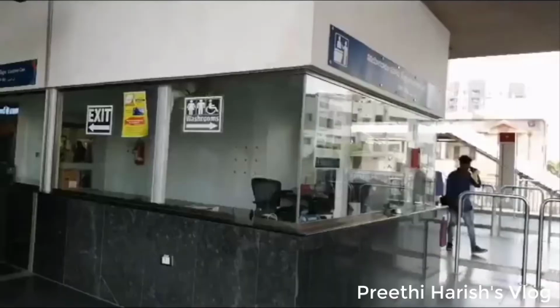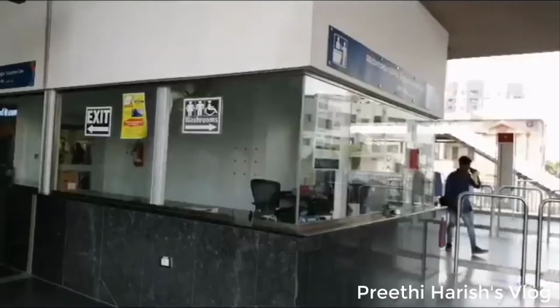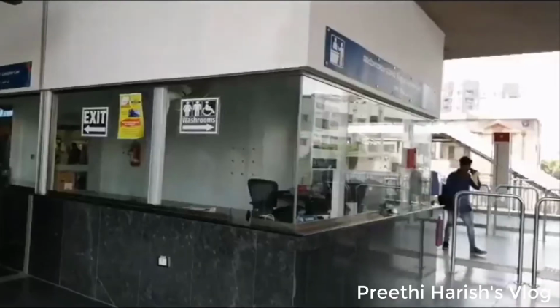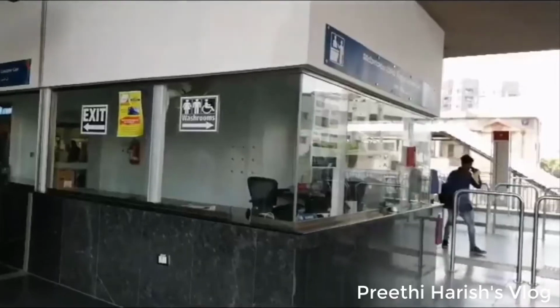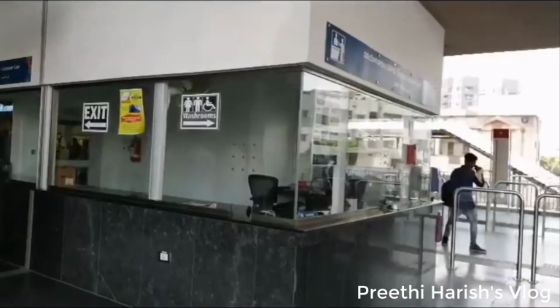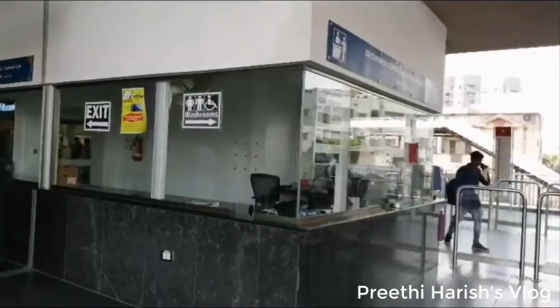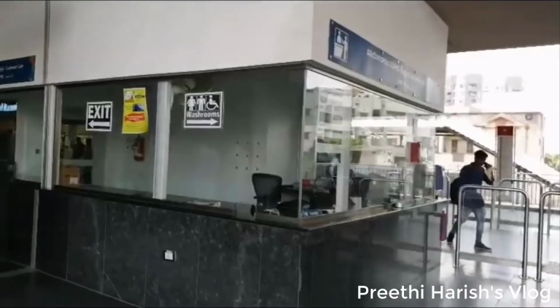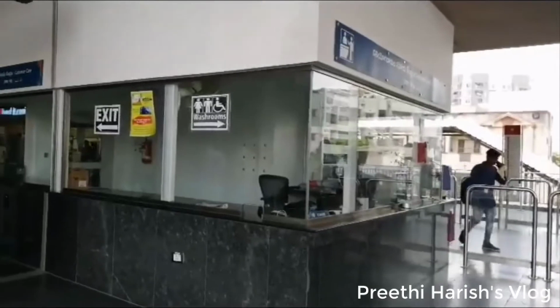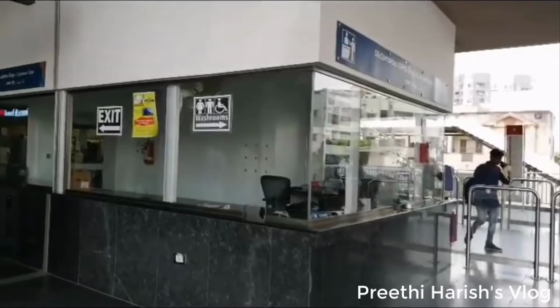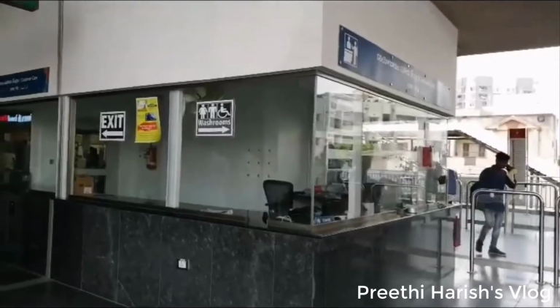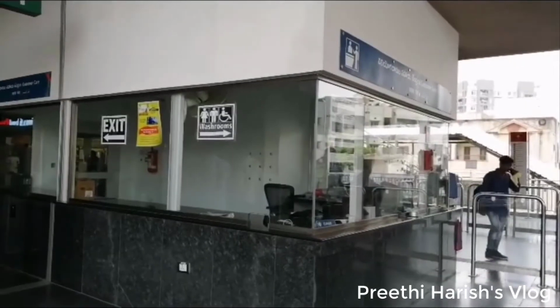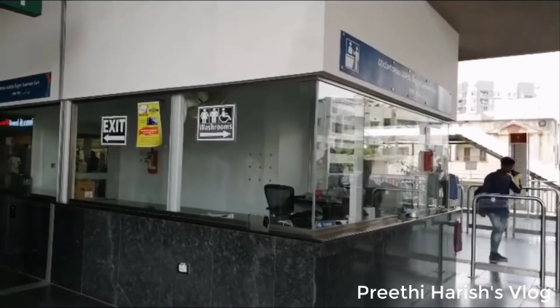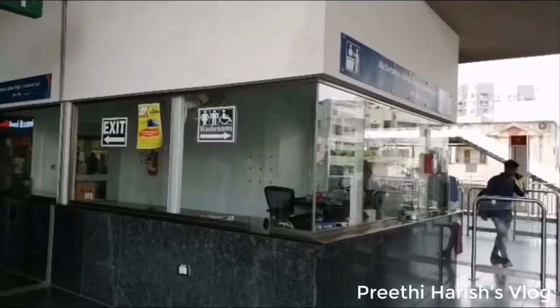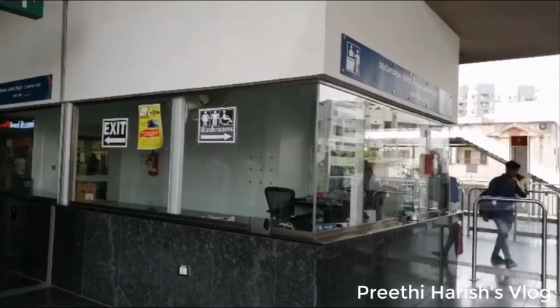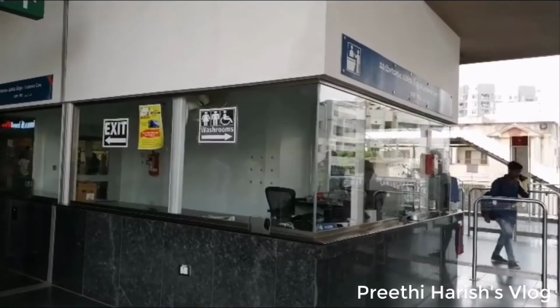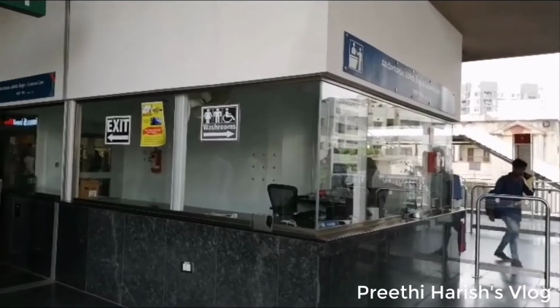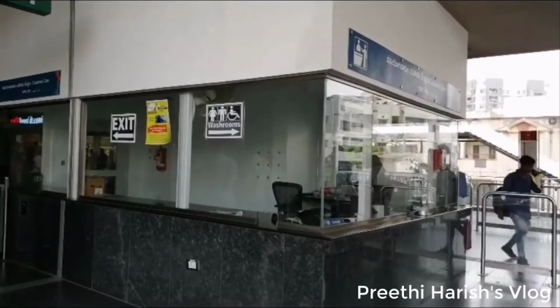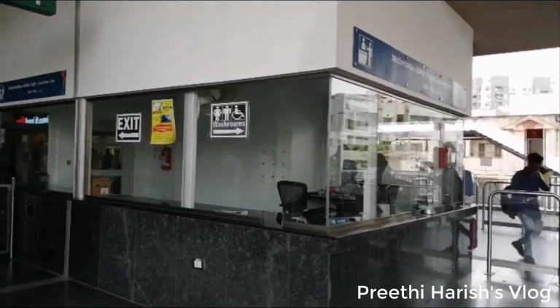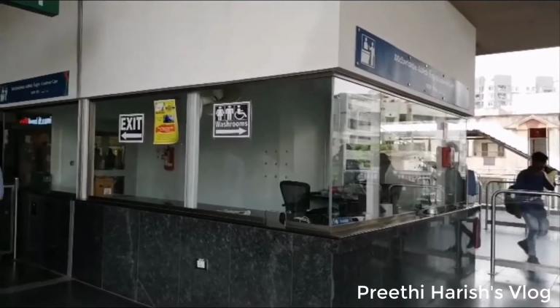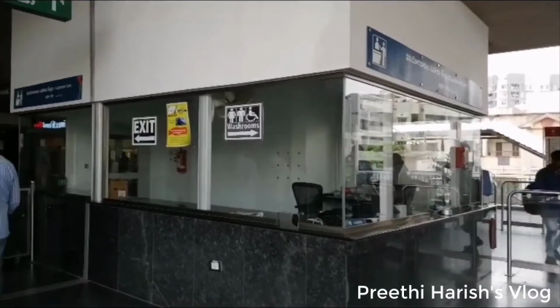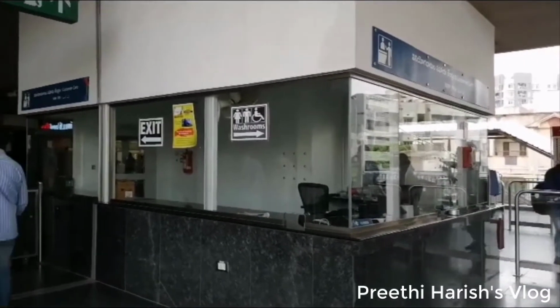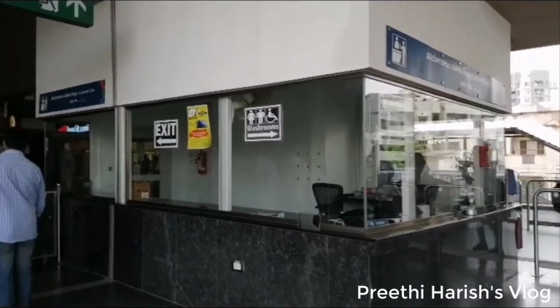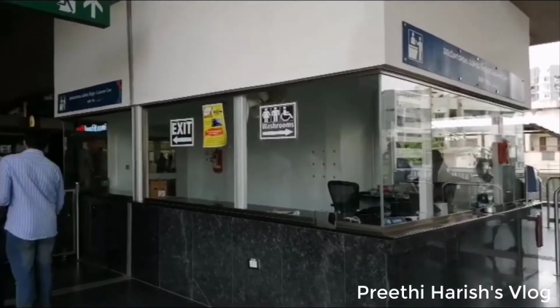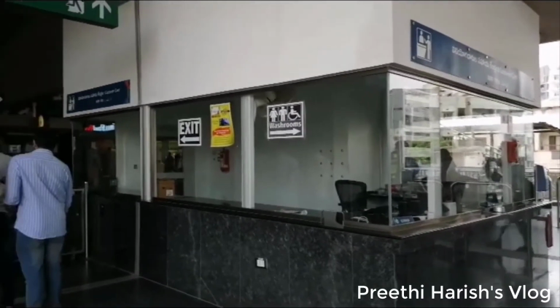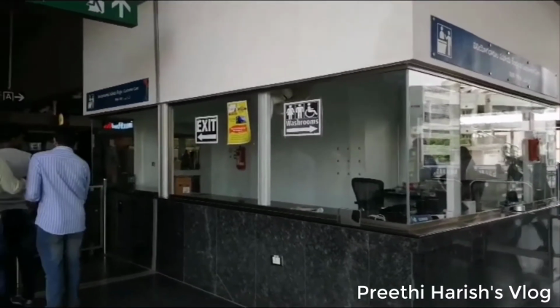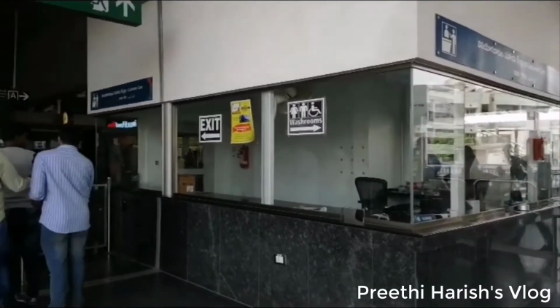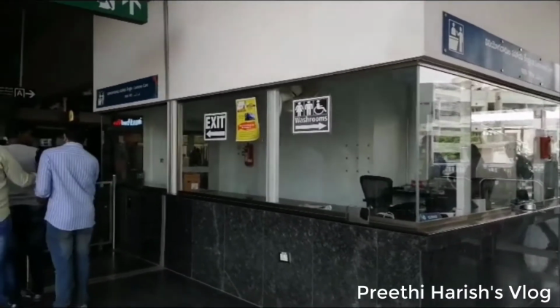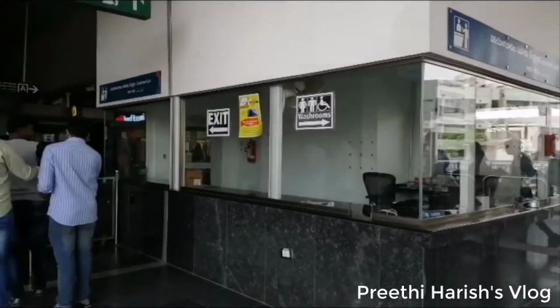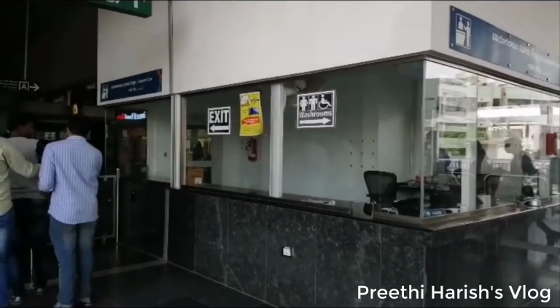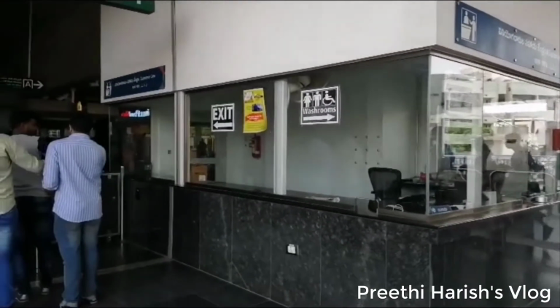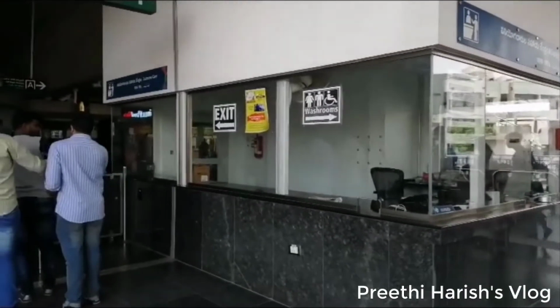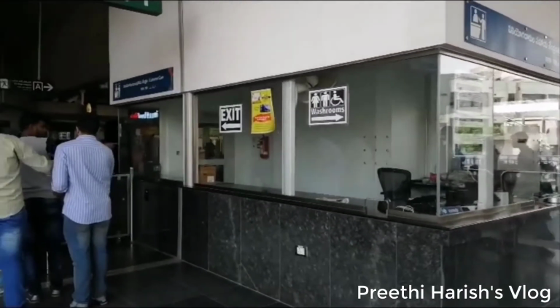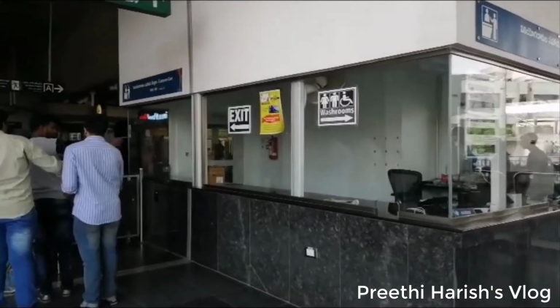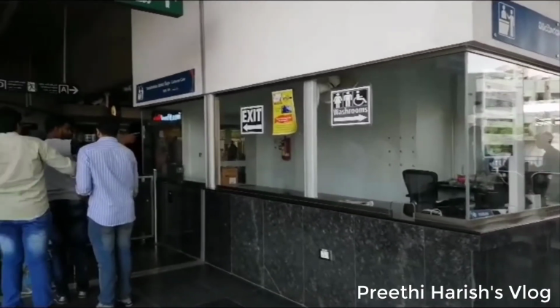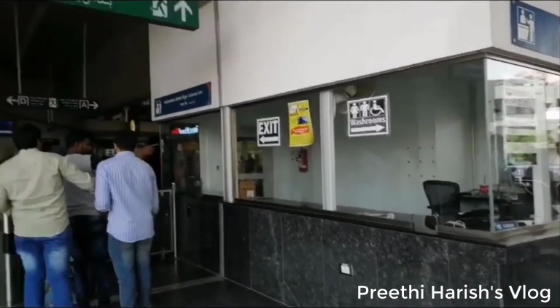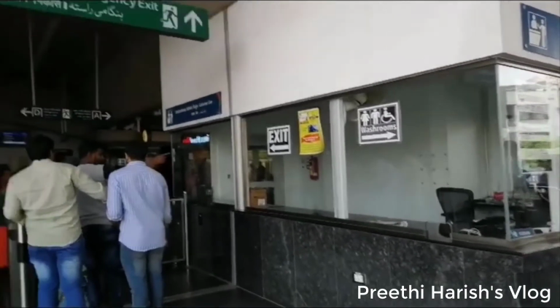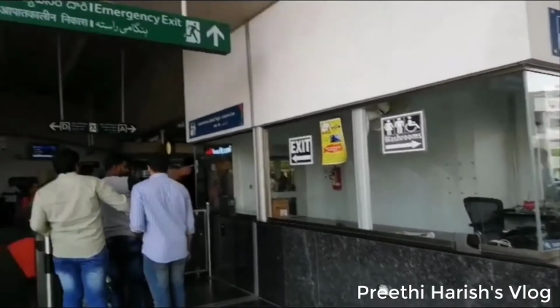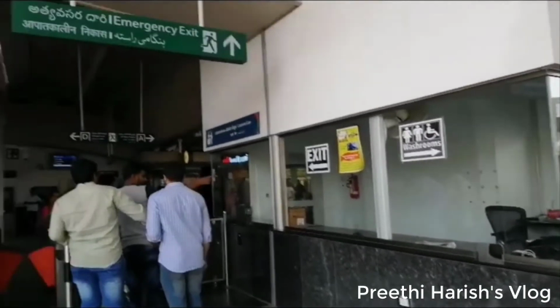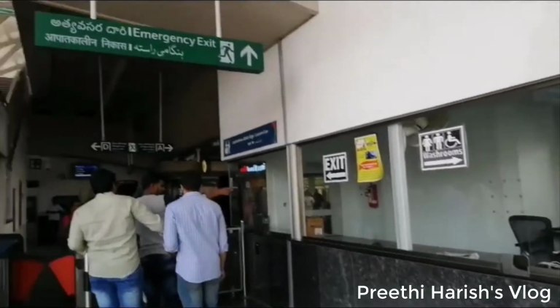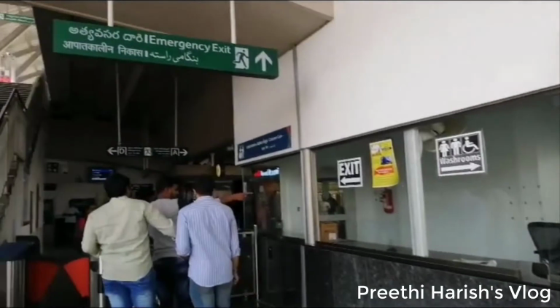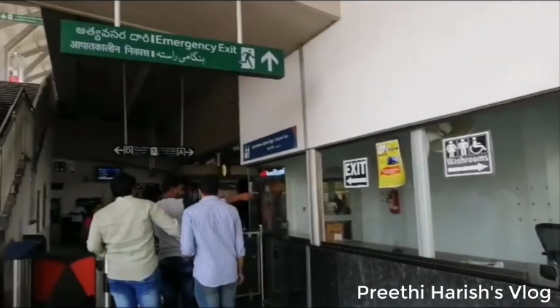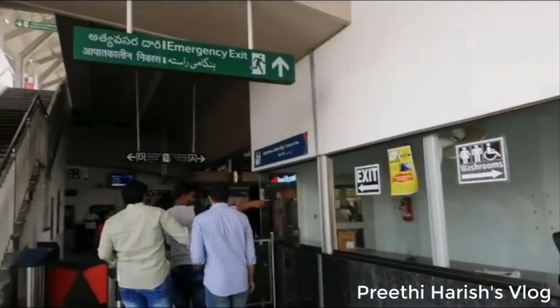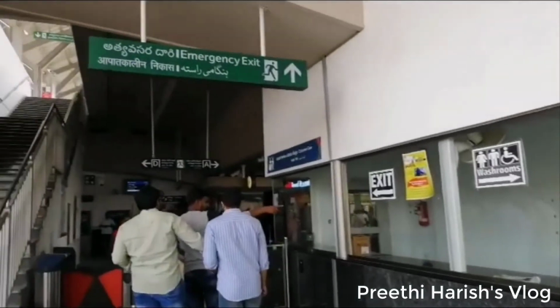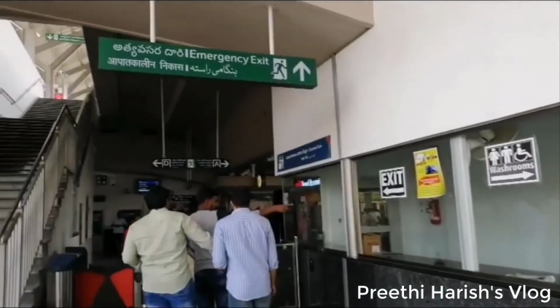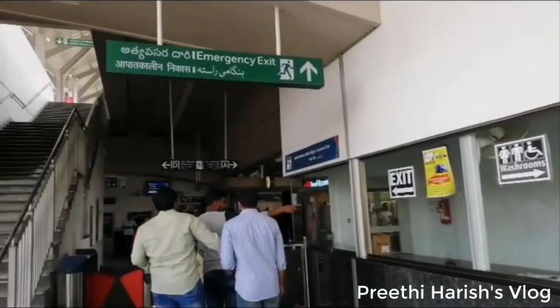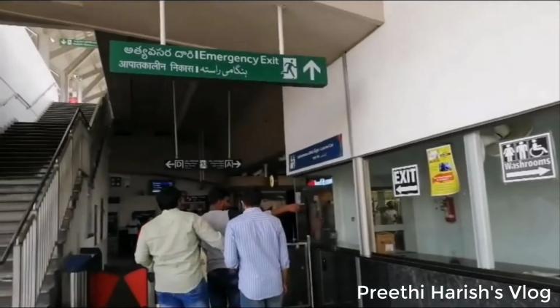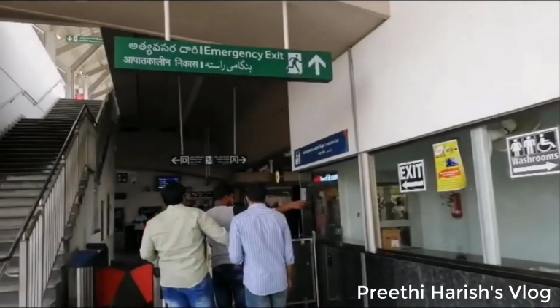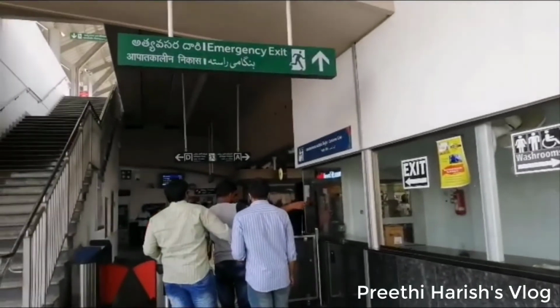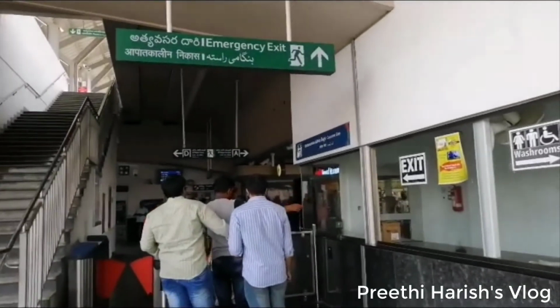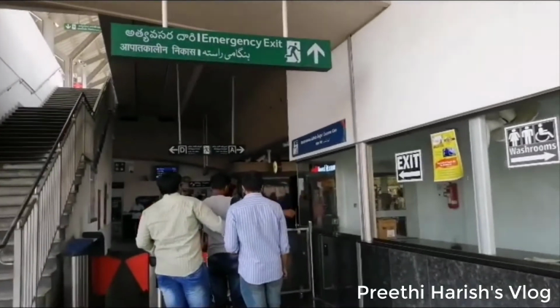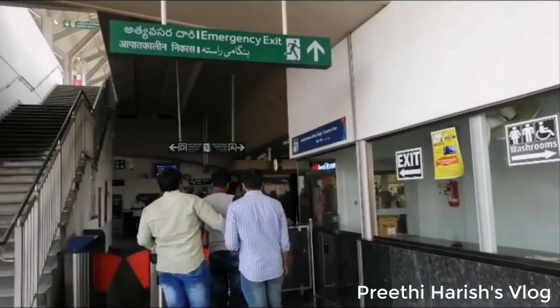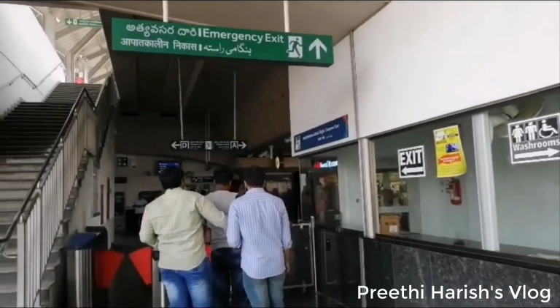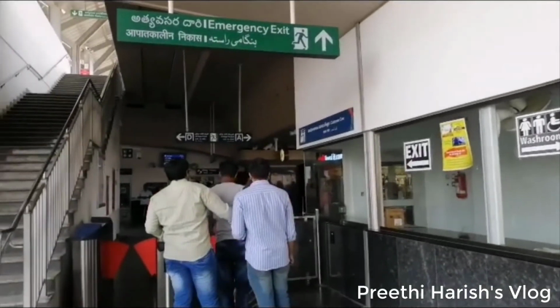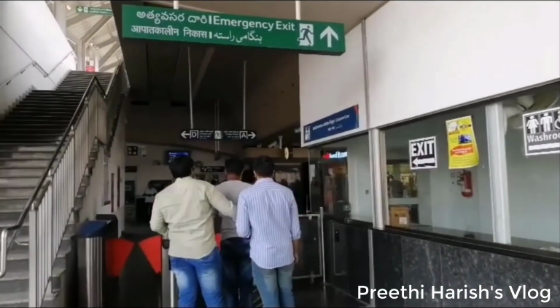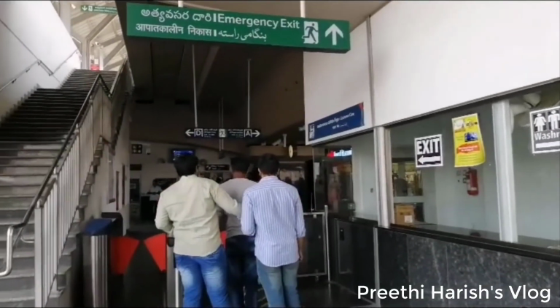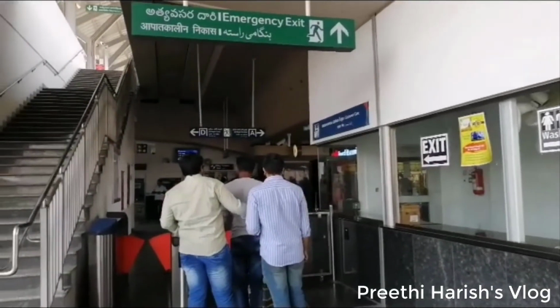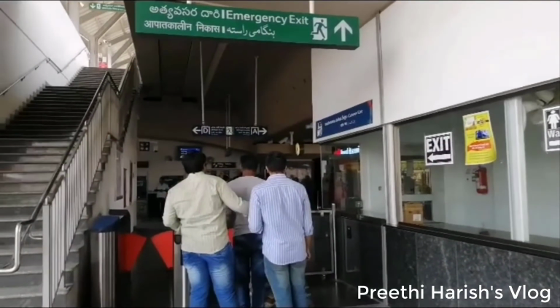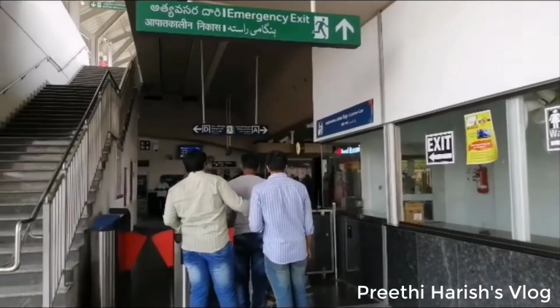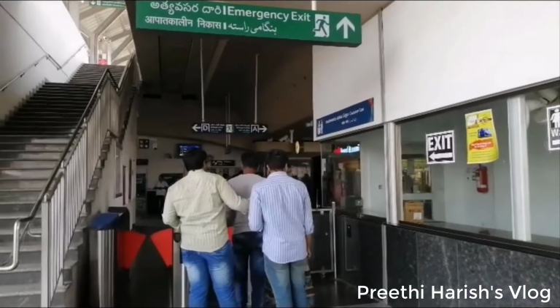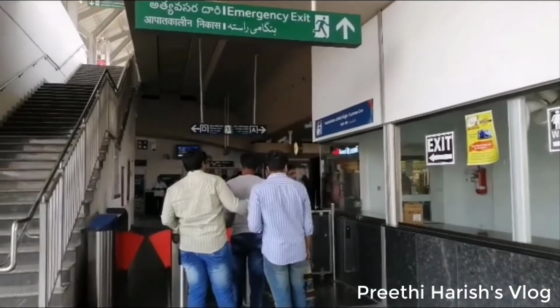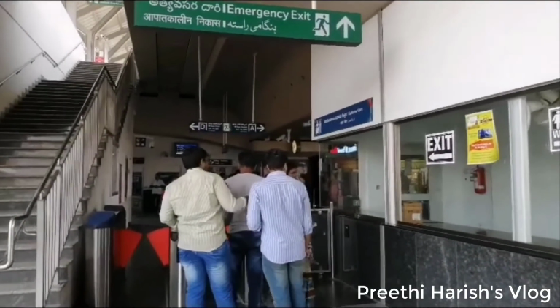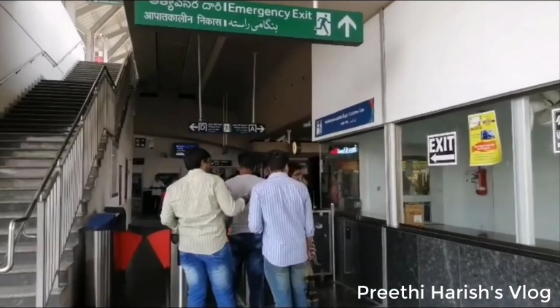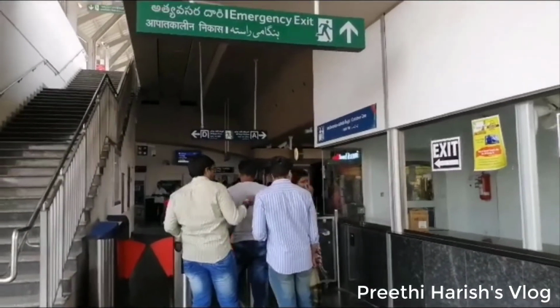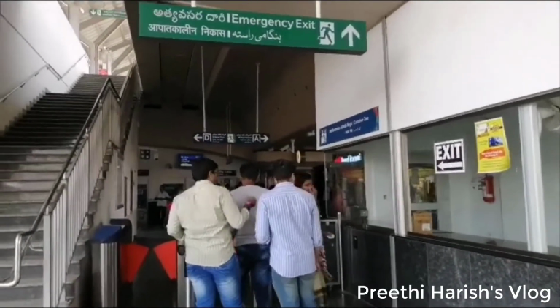LB Nagar is the last station on this line. You will have security at that station. It is very comfortable.